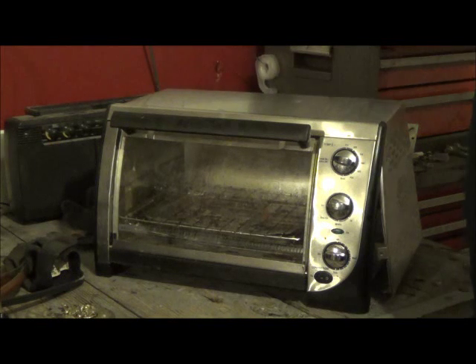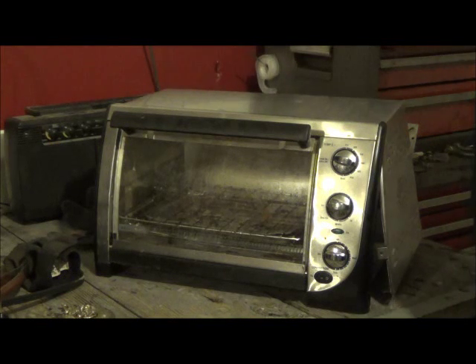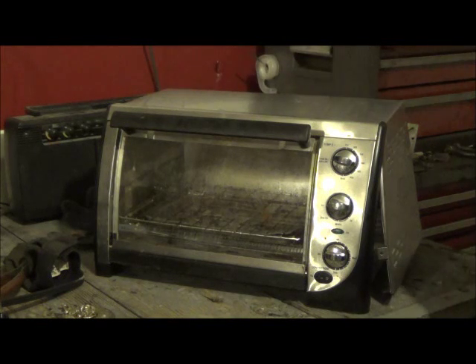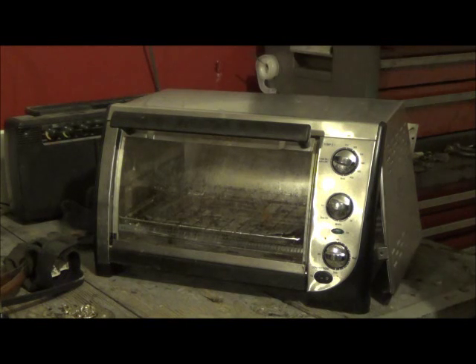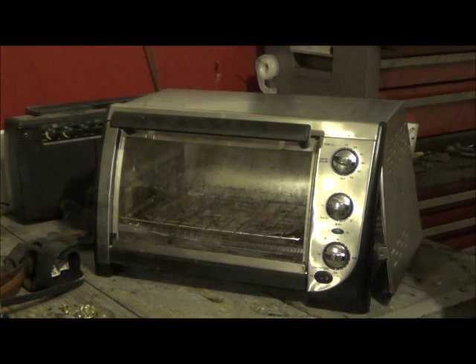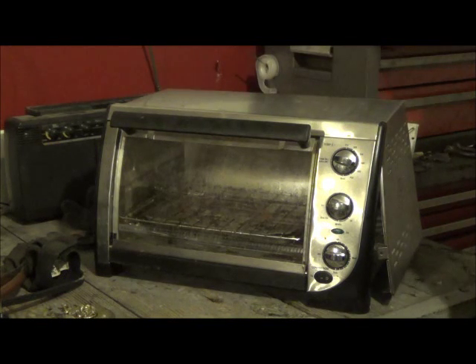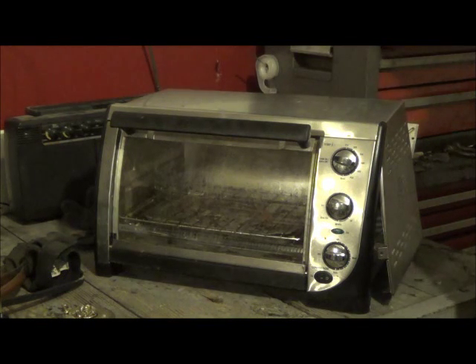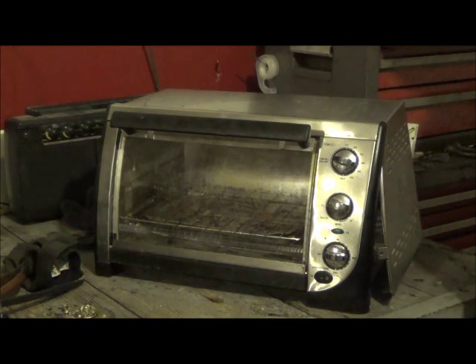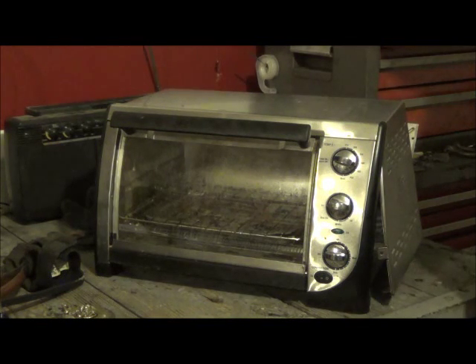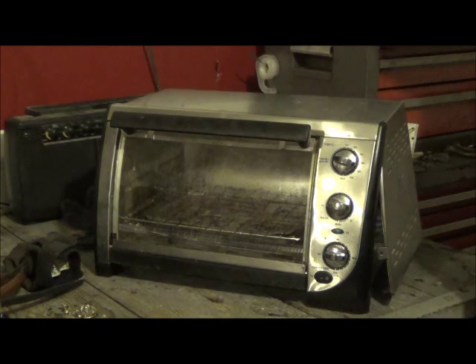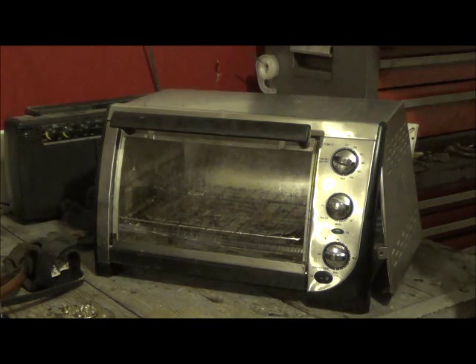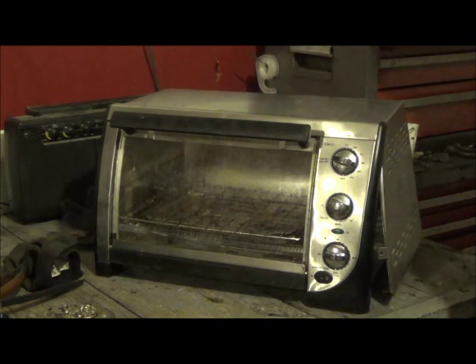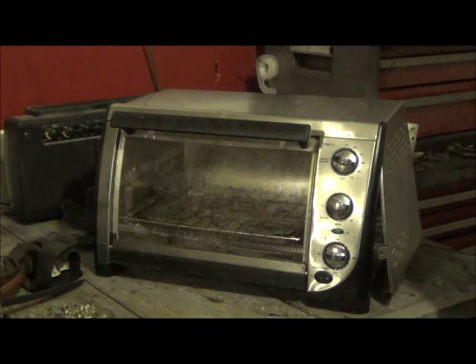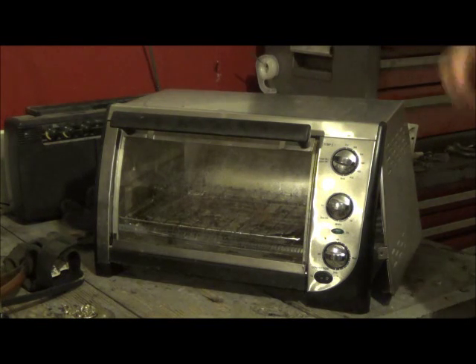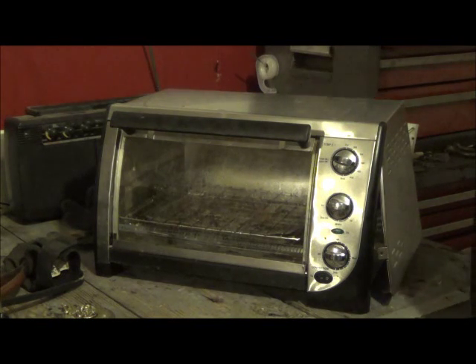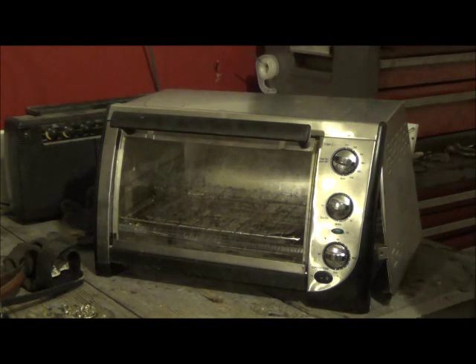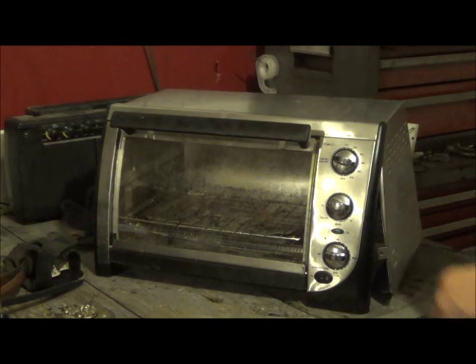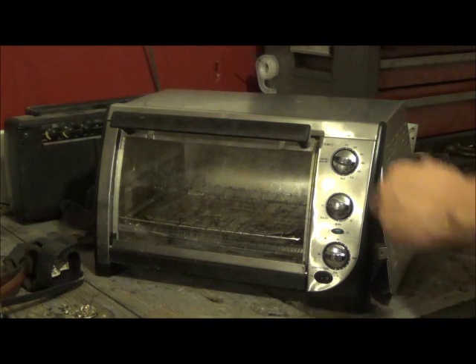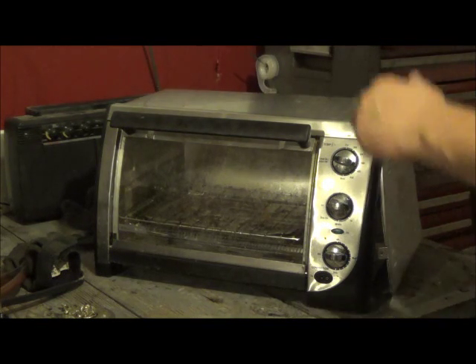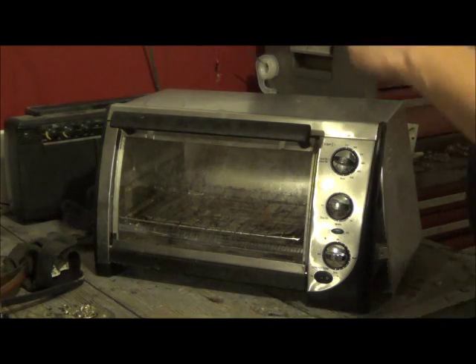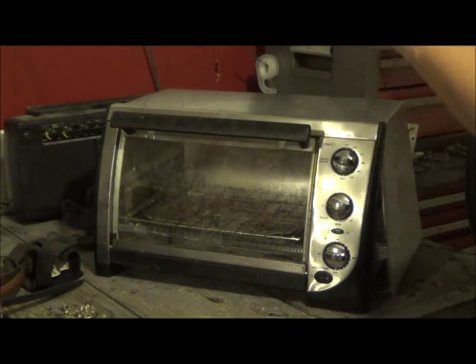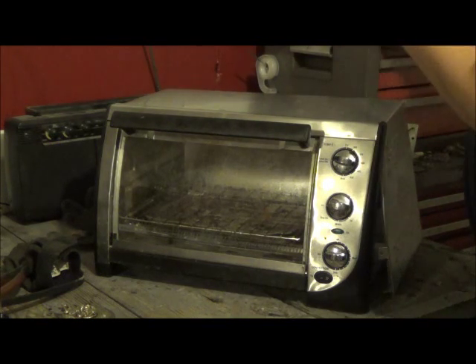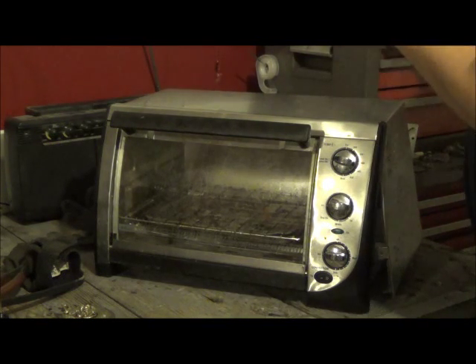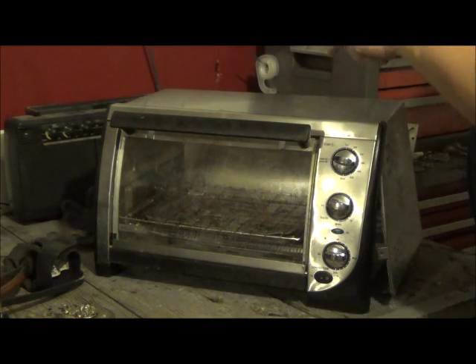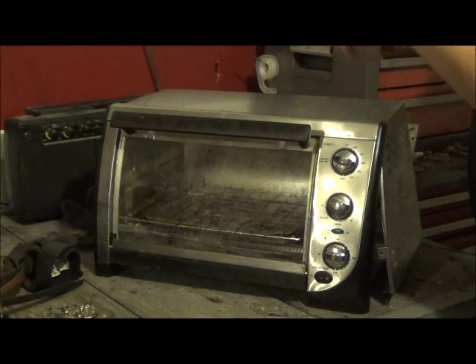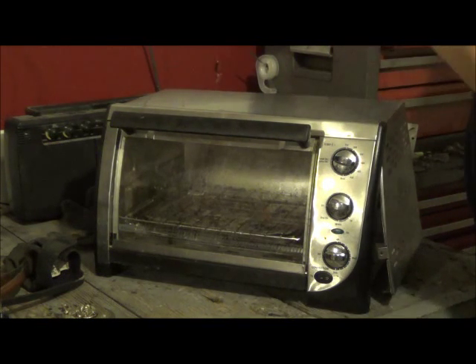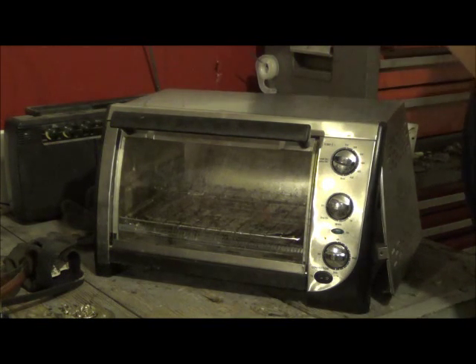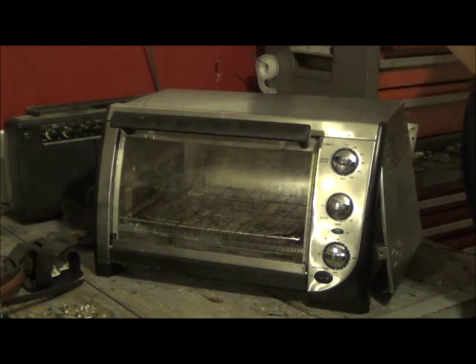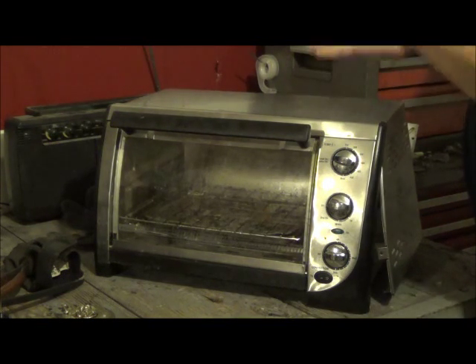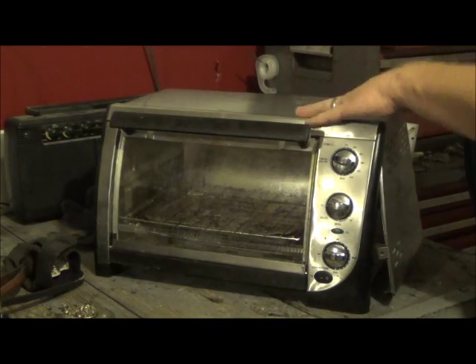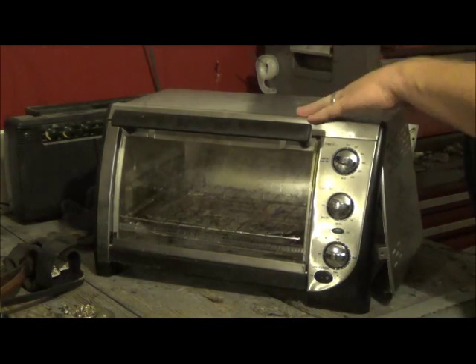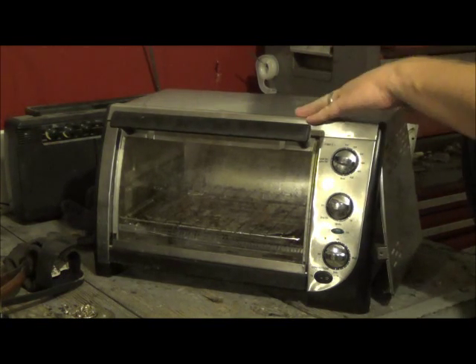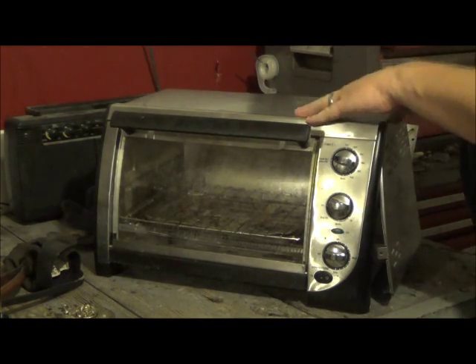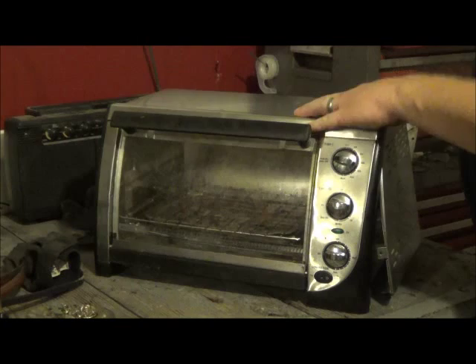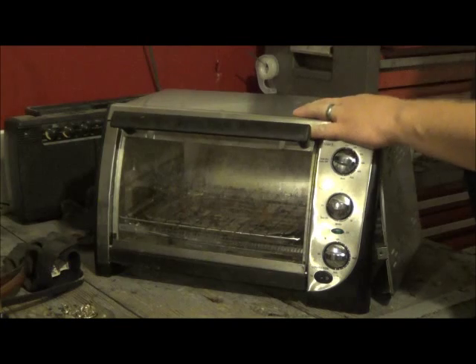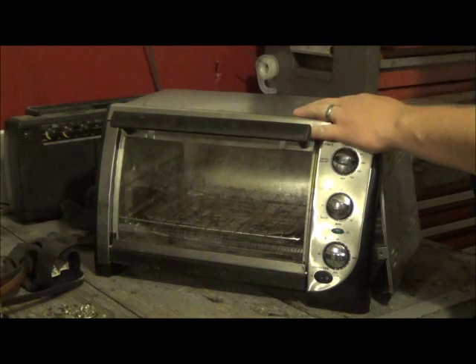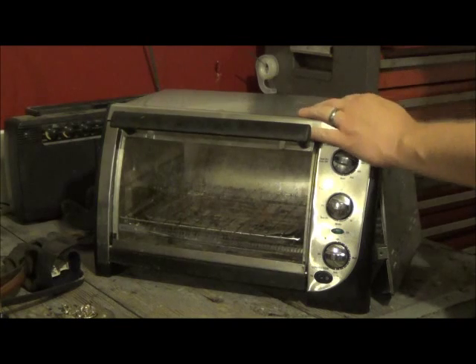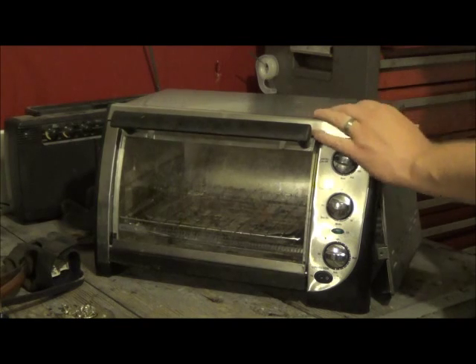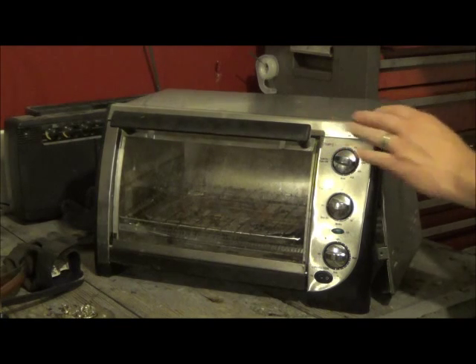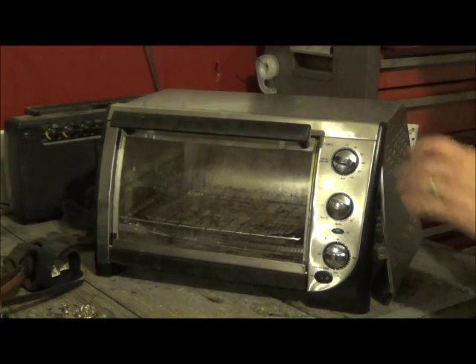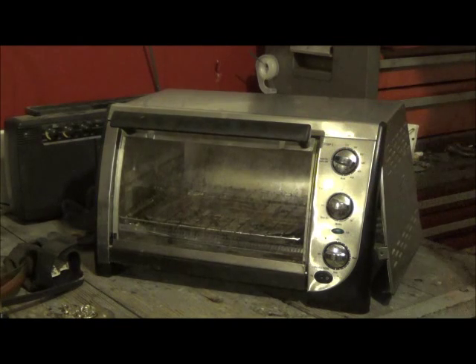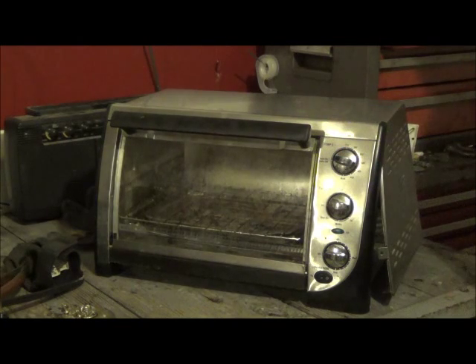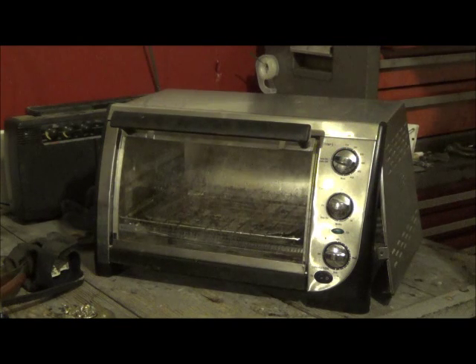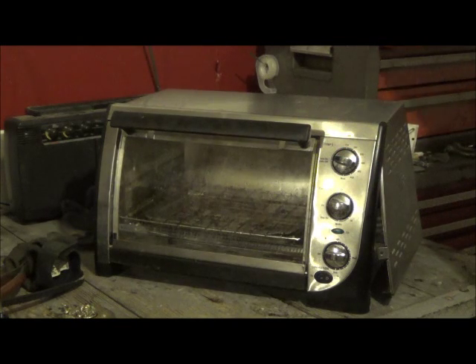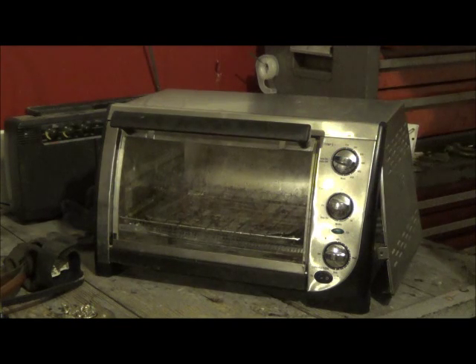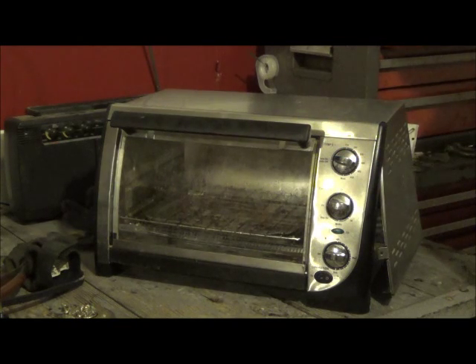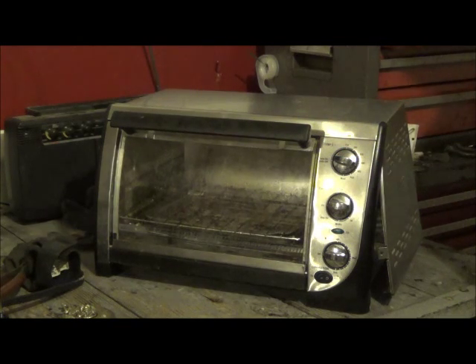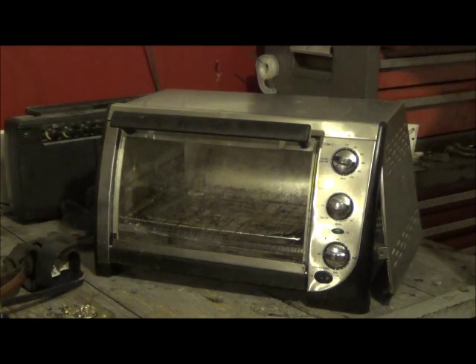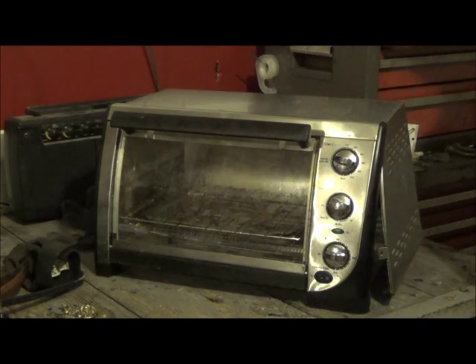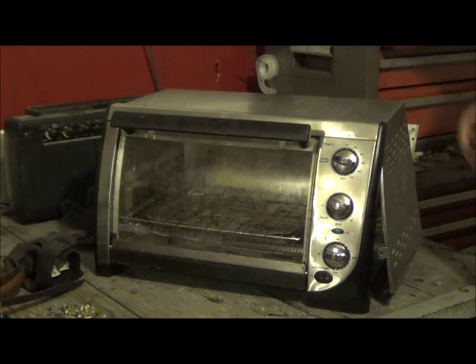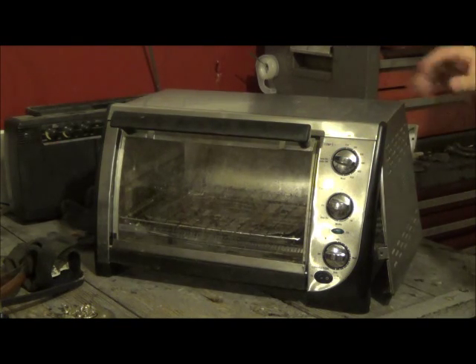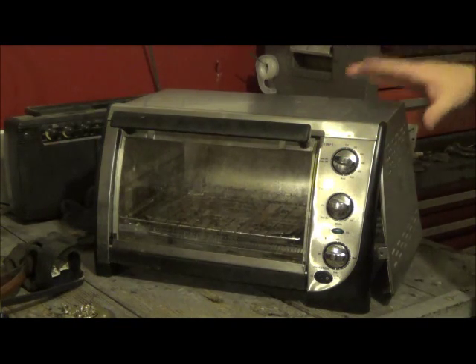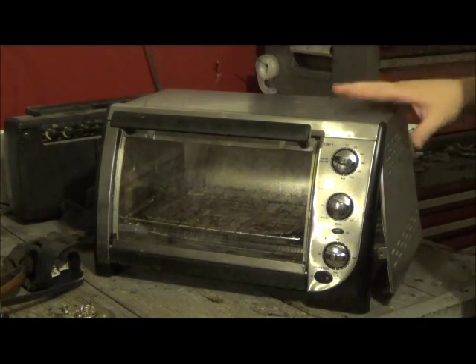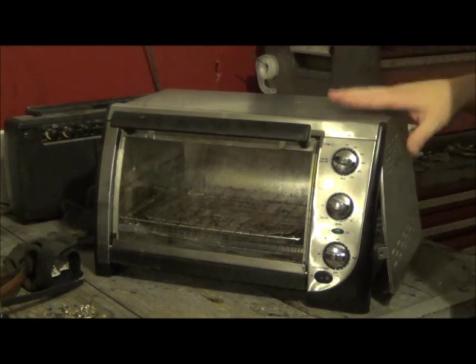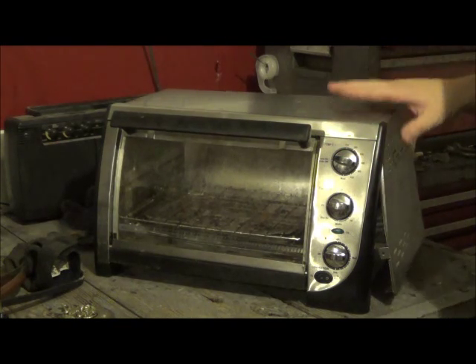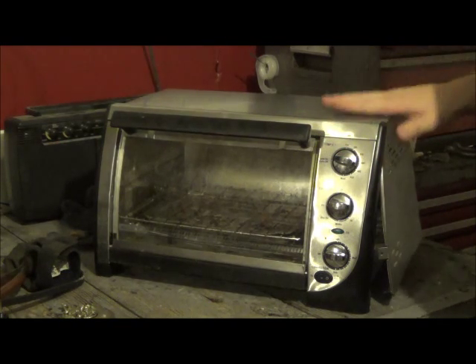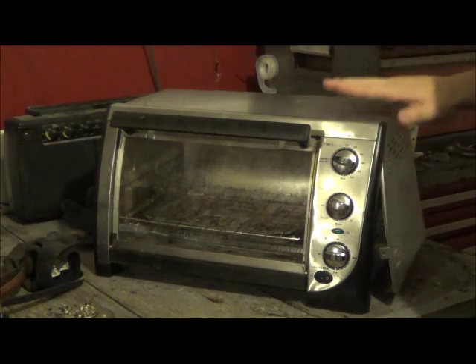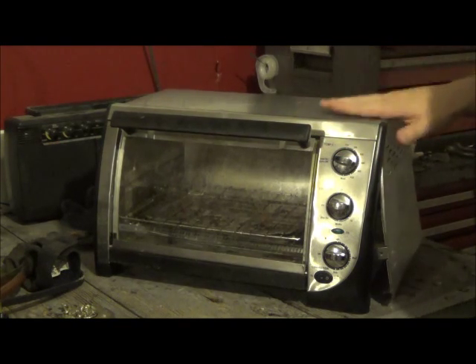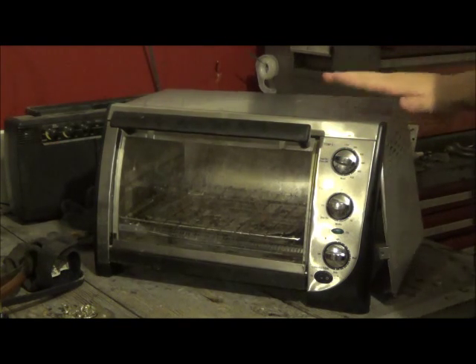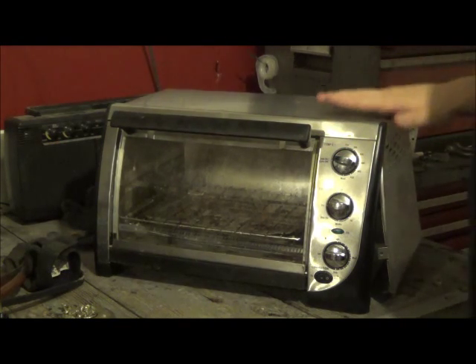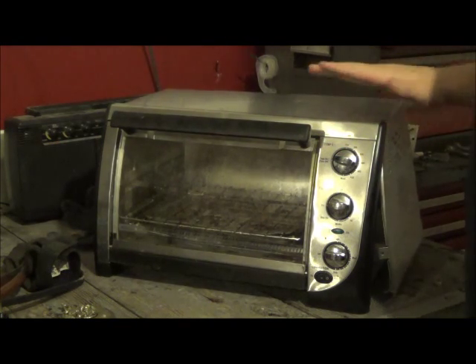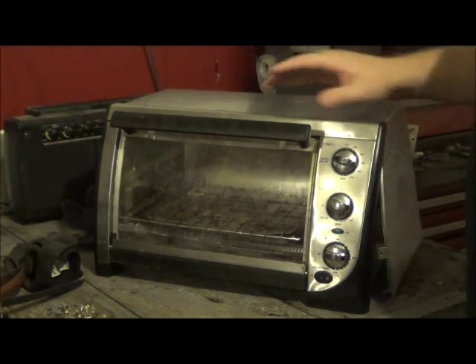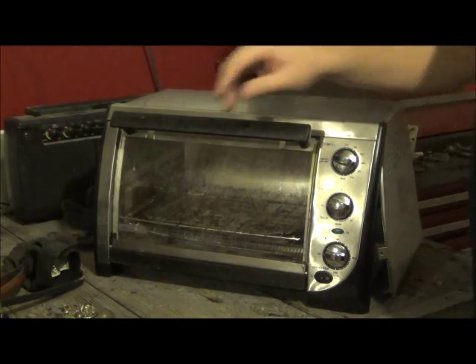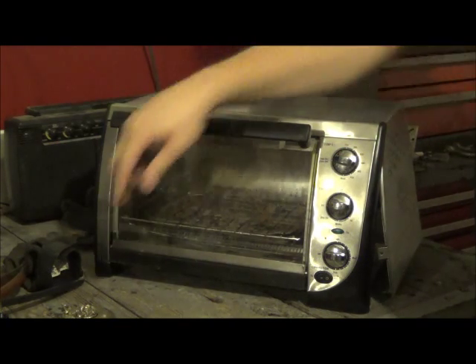Hey YouTube, Robbie Two Scraps here. We've got a toaster oven. Not a whole lot of weight here, but let's see what's inside of this.